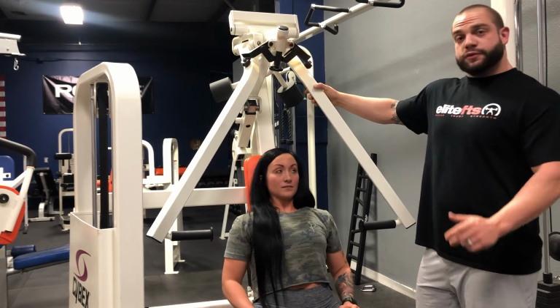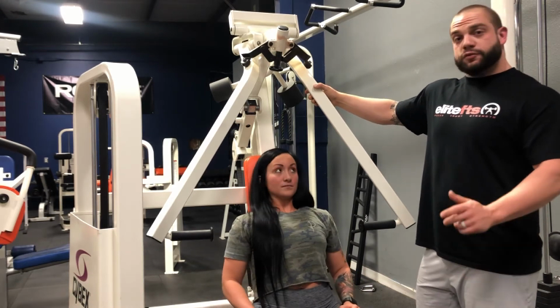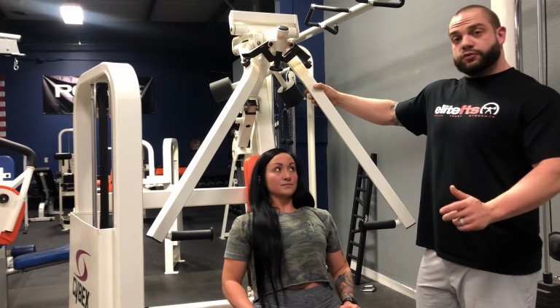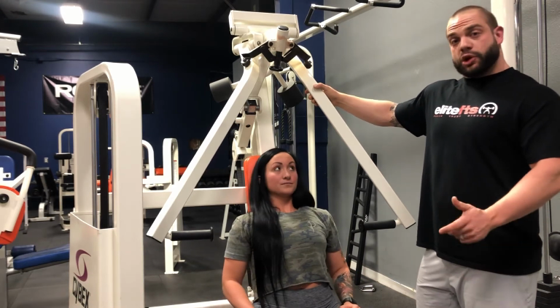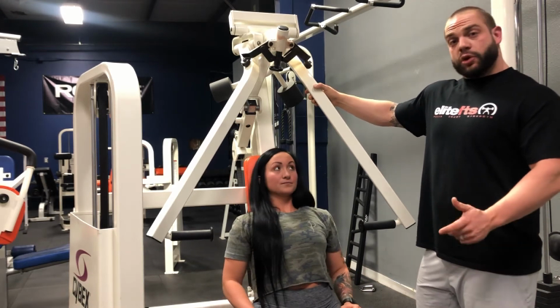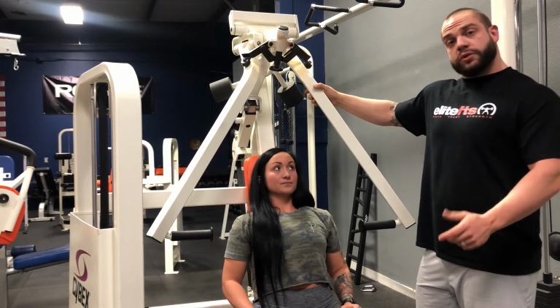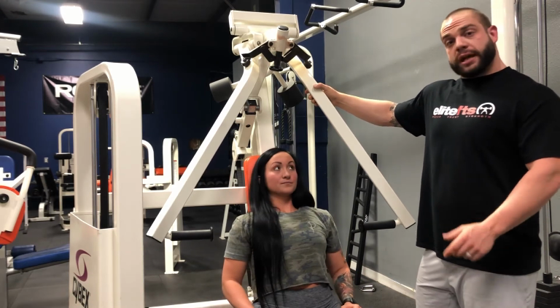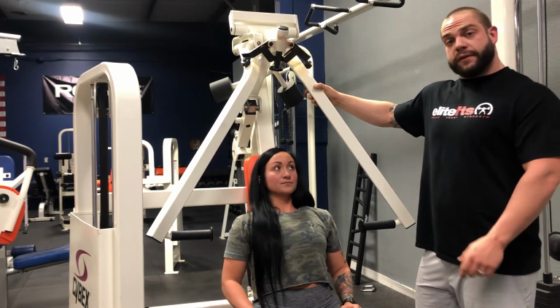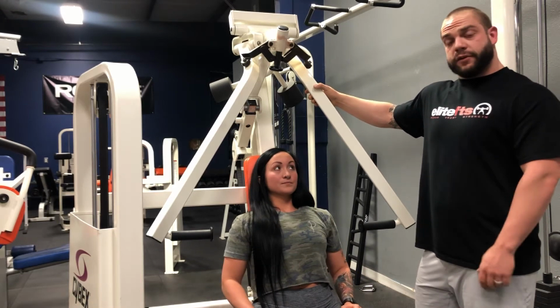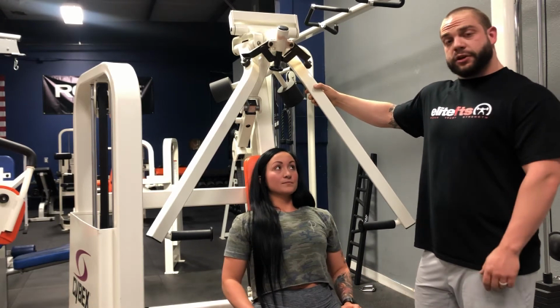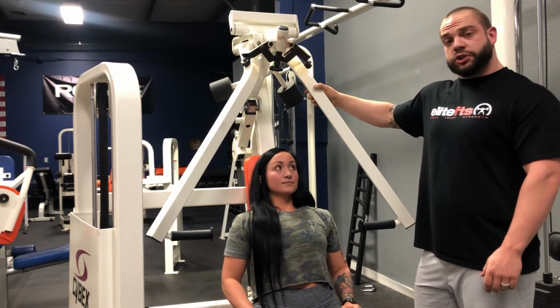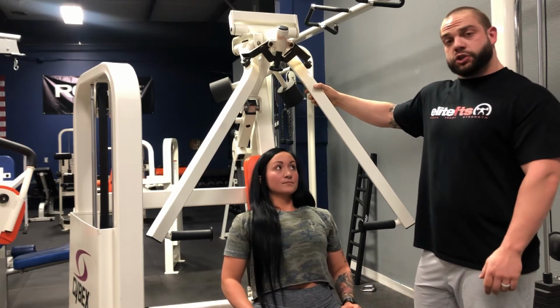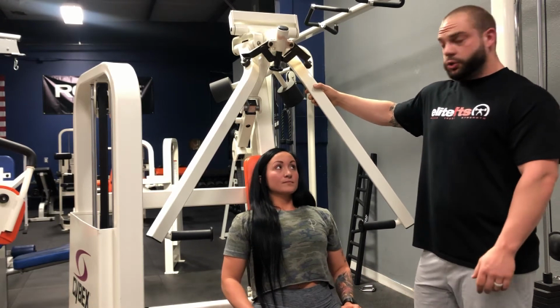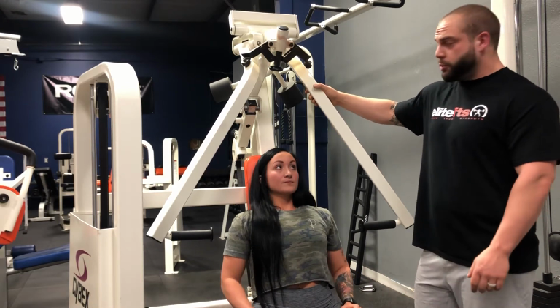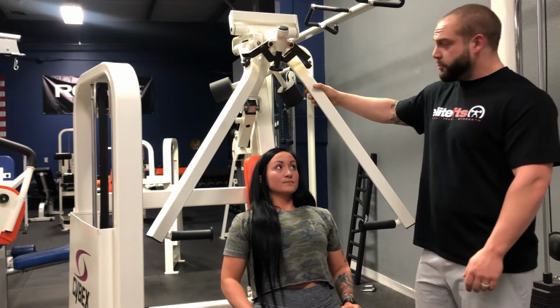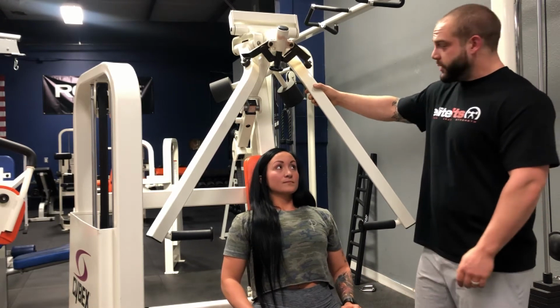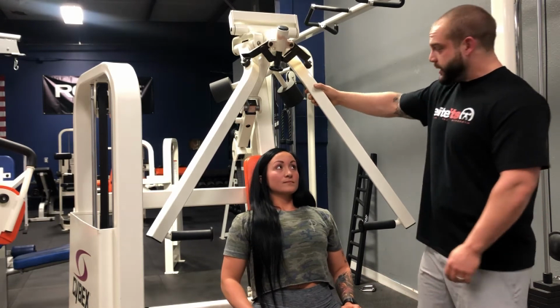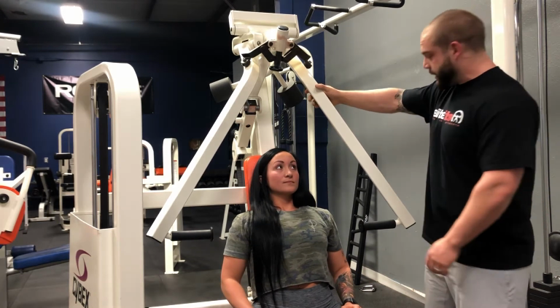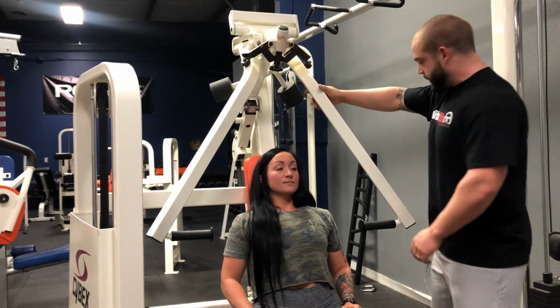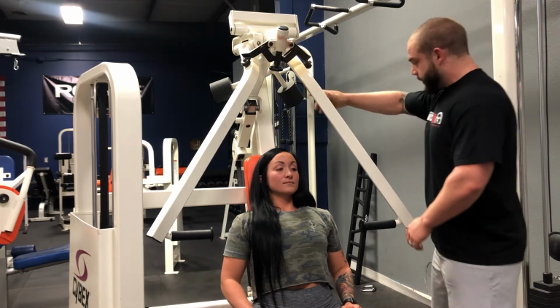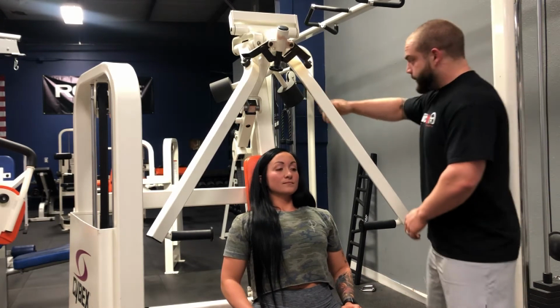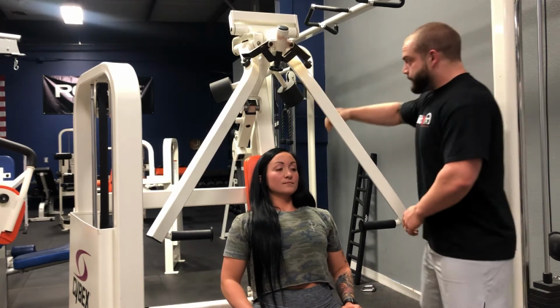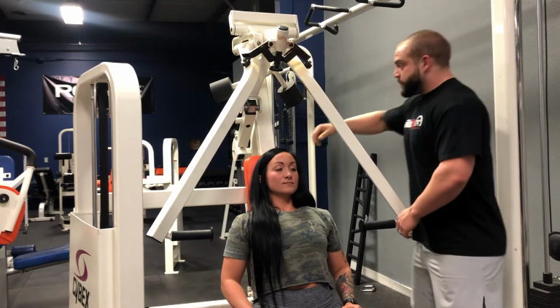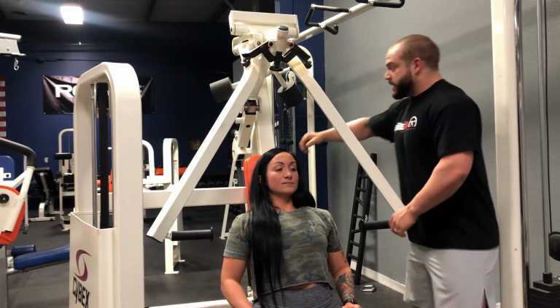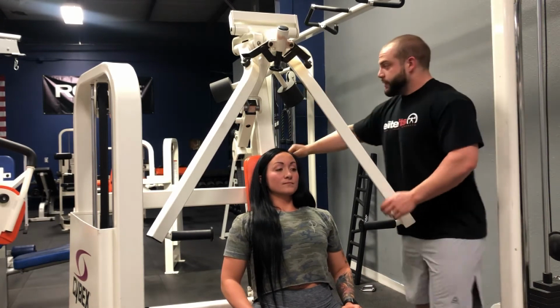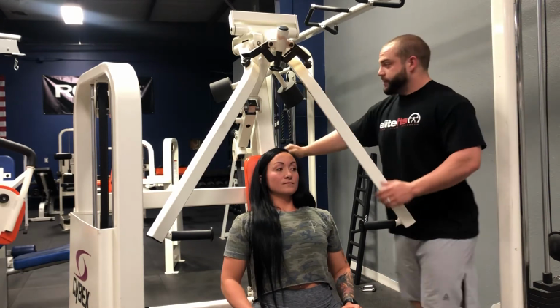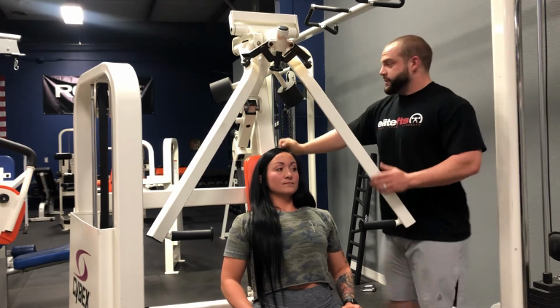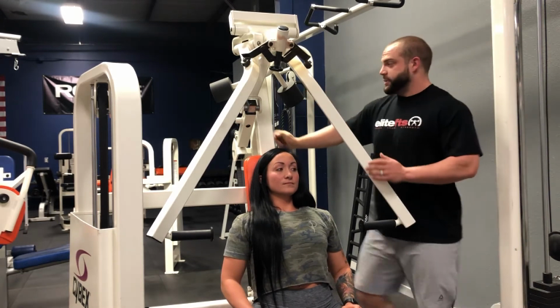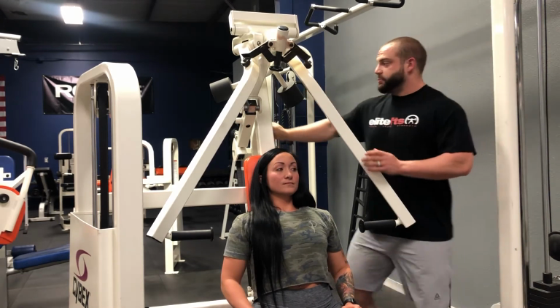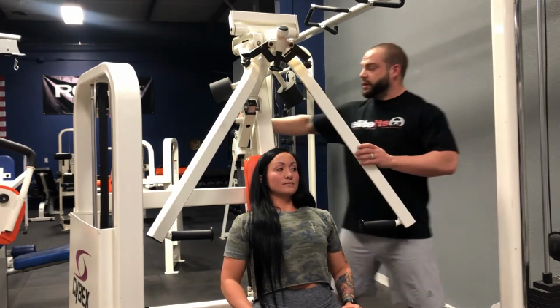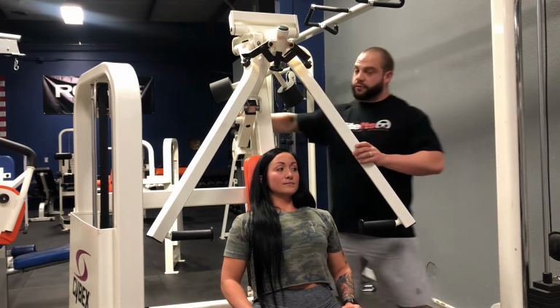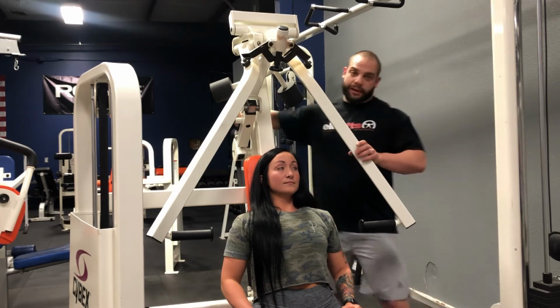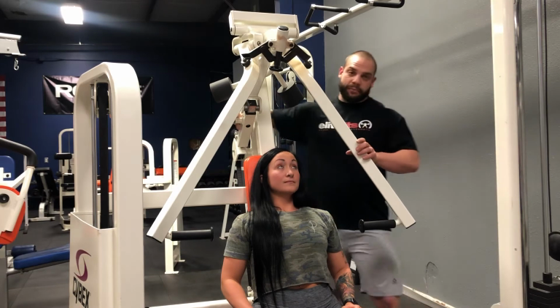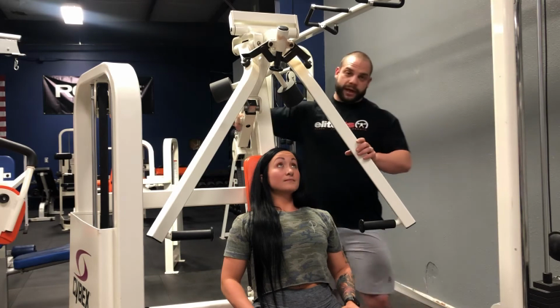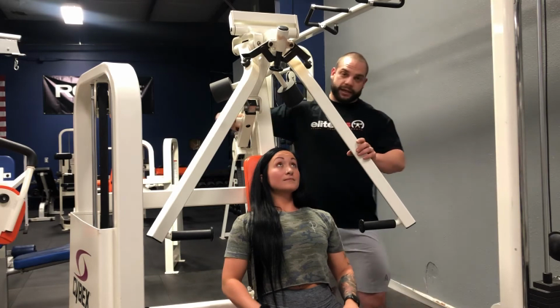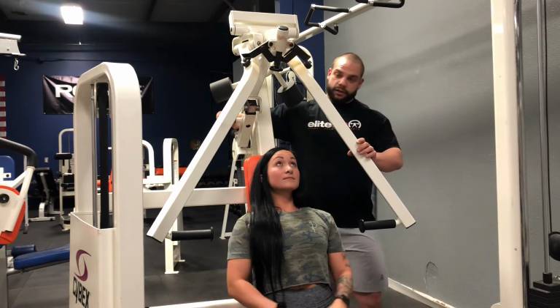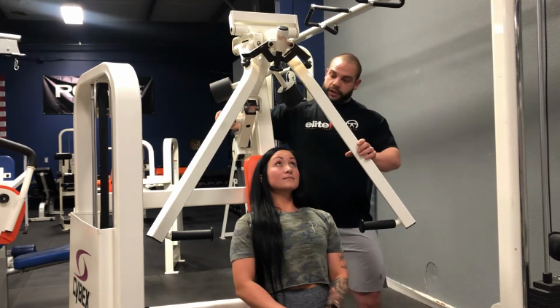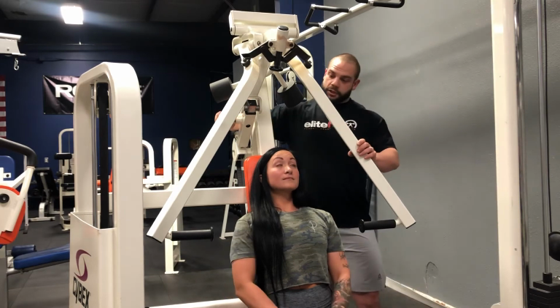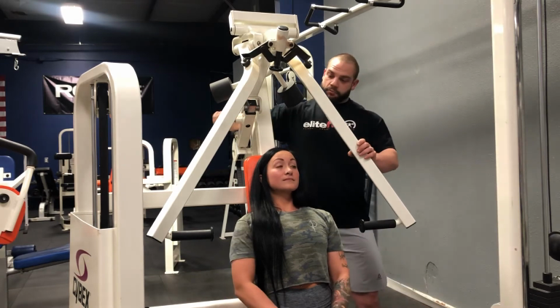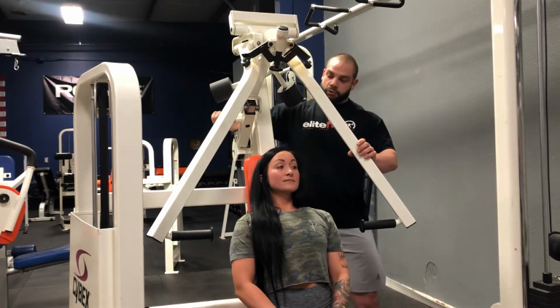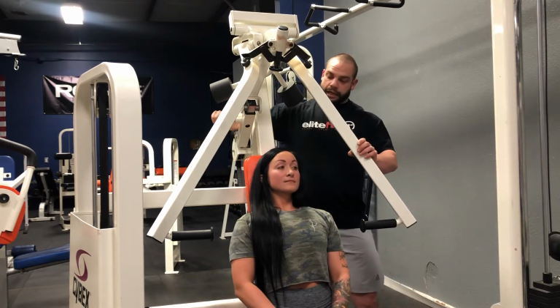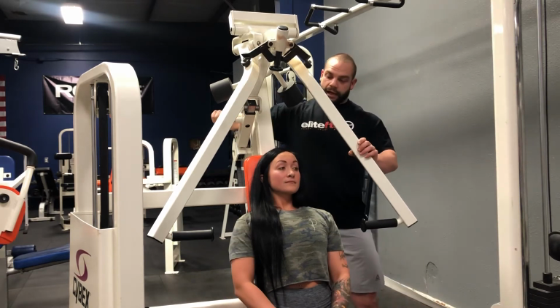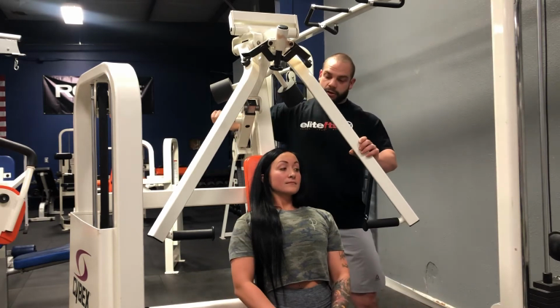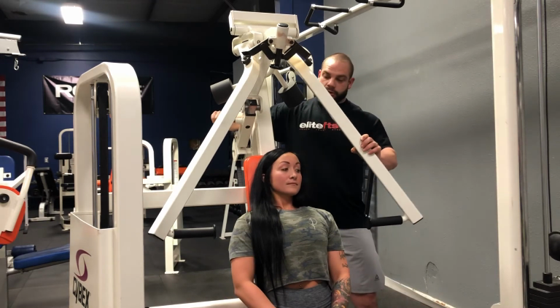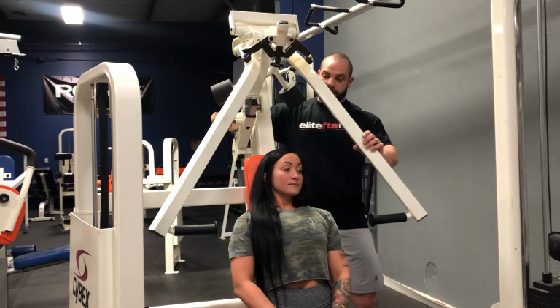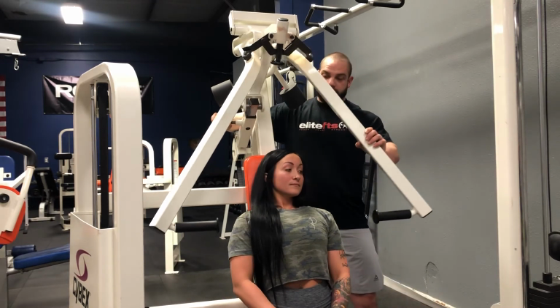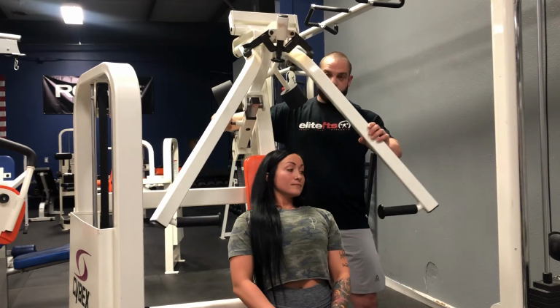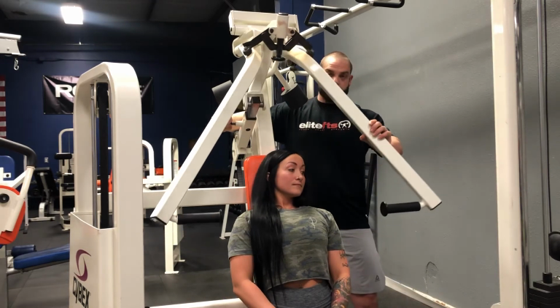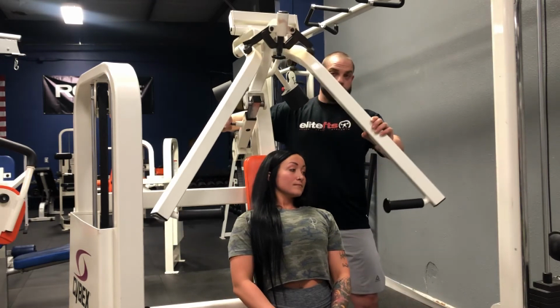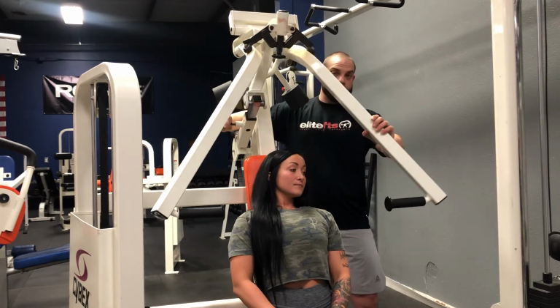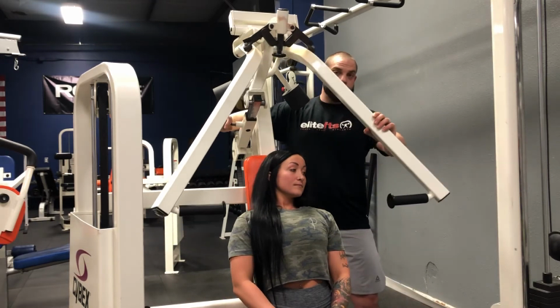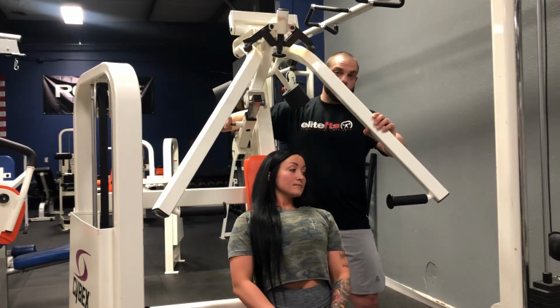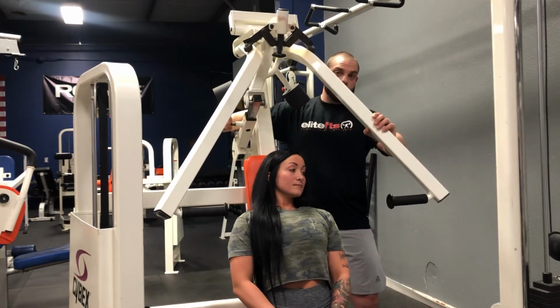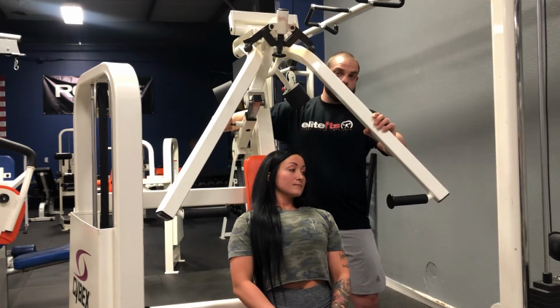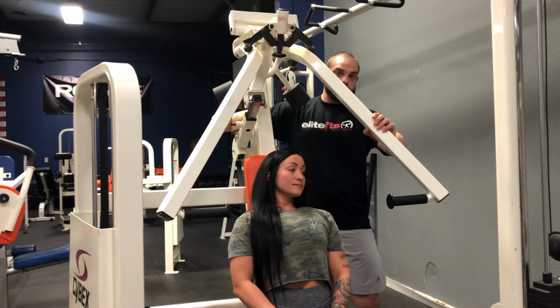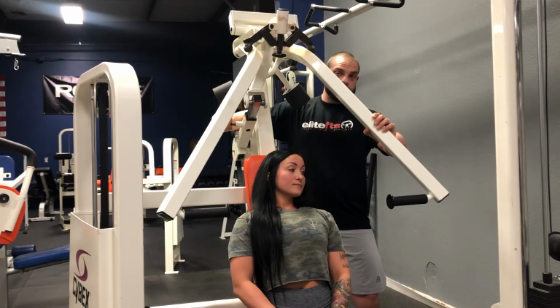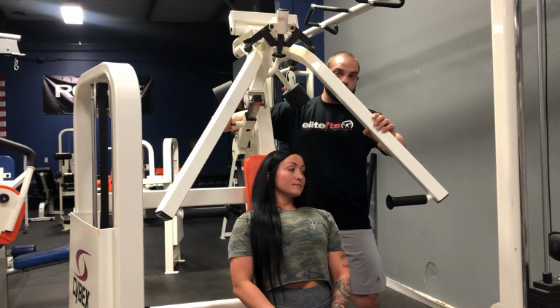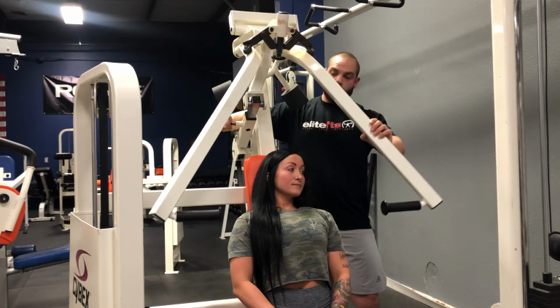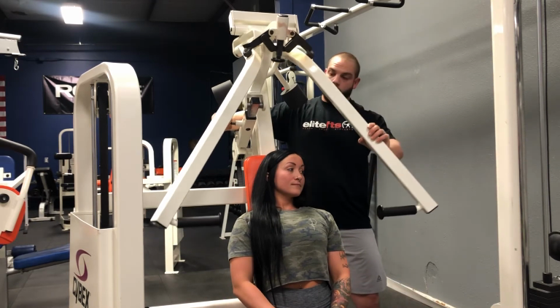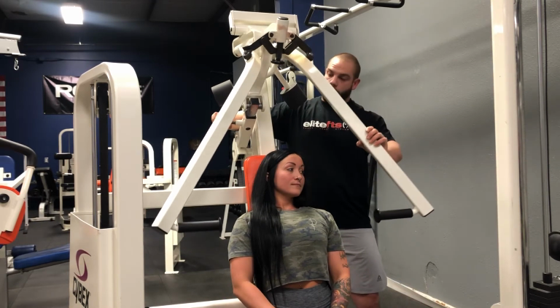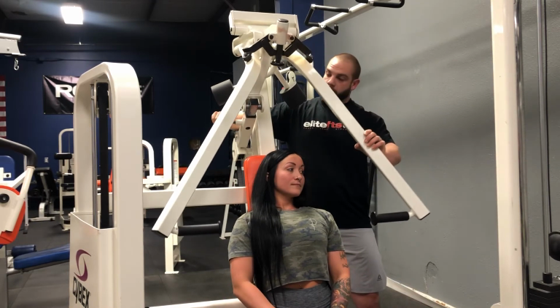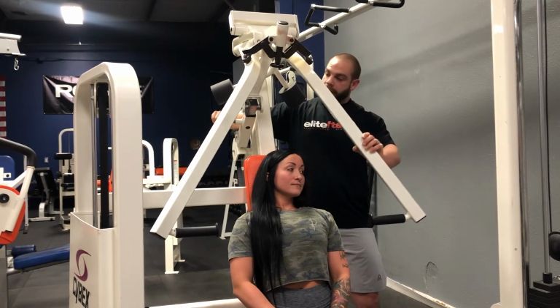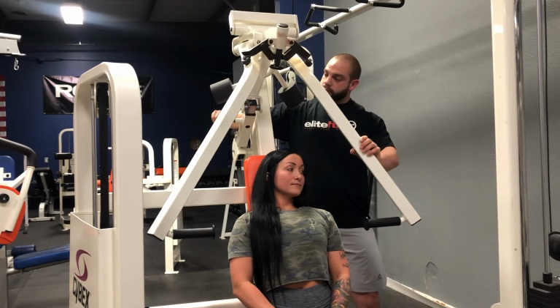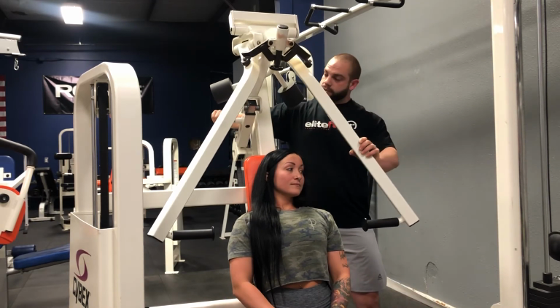If you don't have very good shoulder mobility, there's this pin right back here that you can pull out, and this will come forwards or backwards.